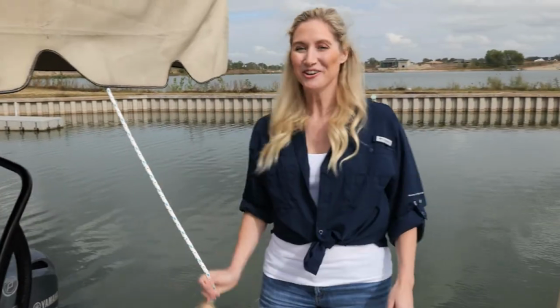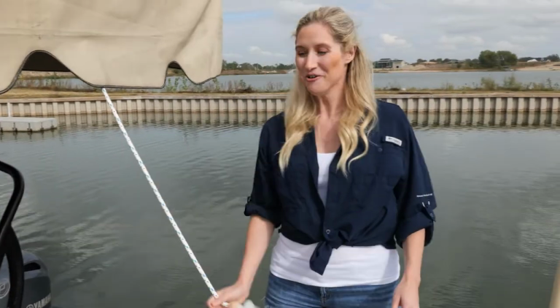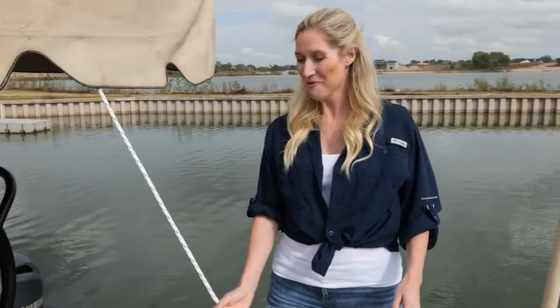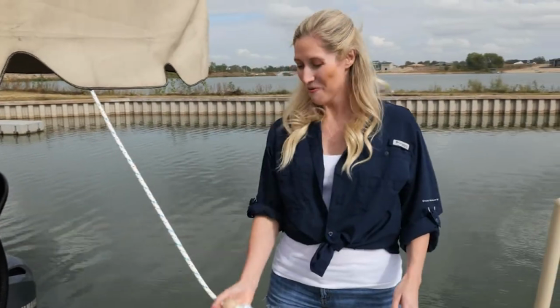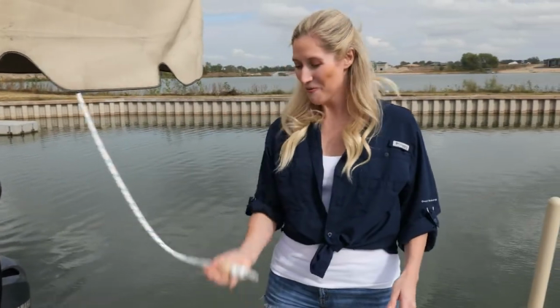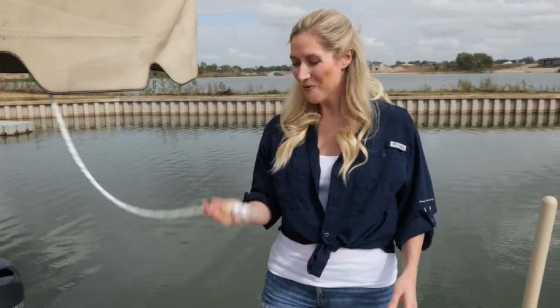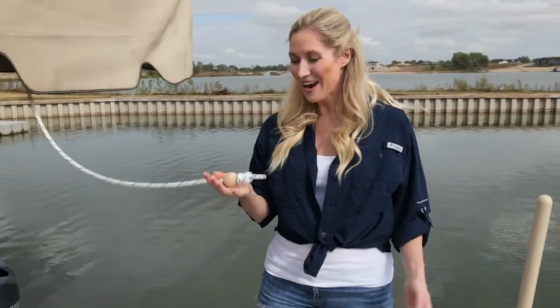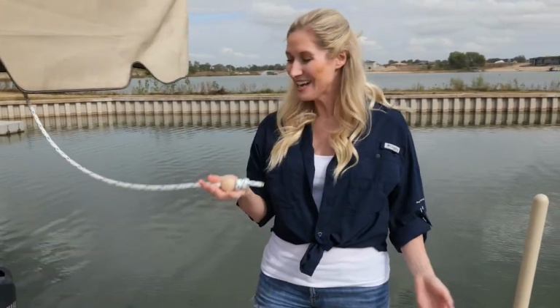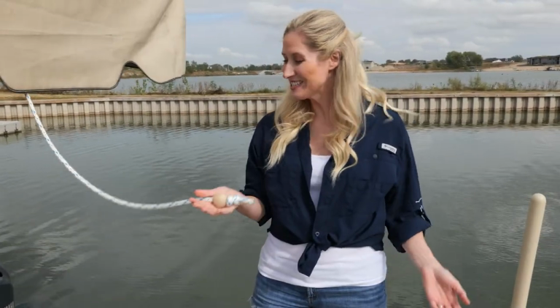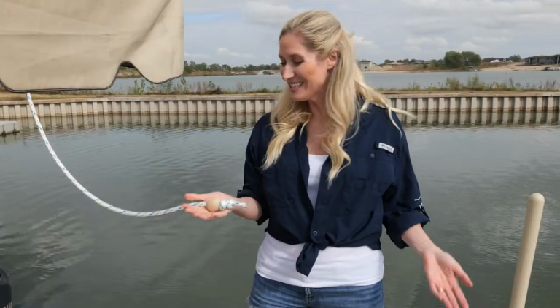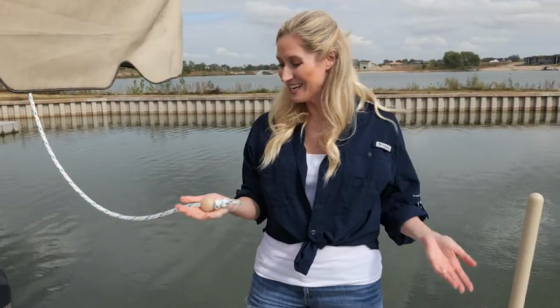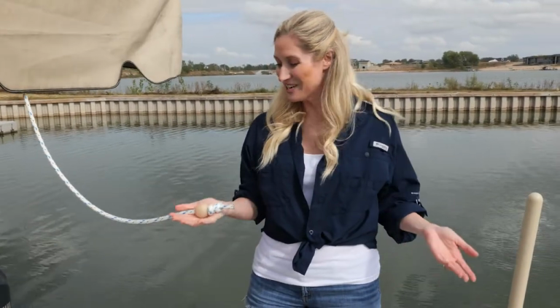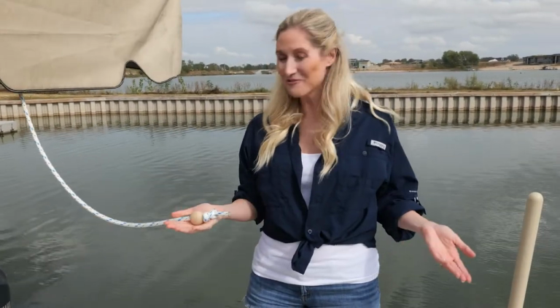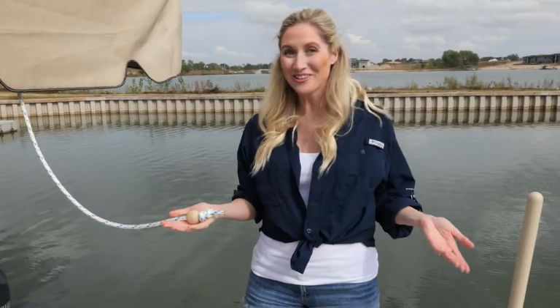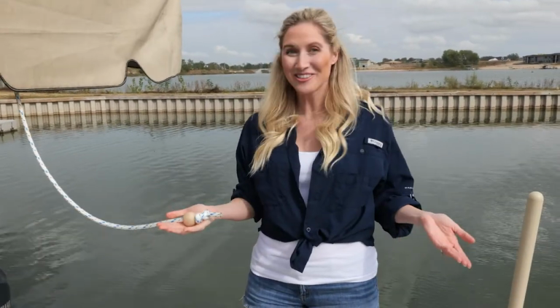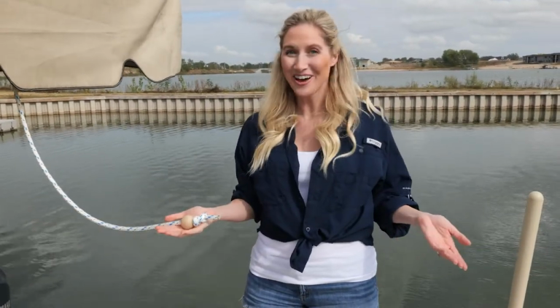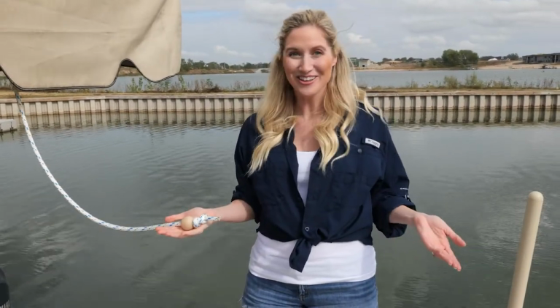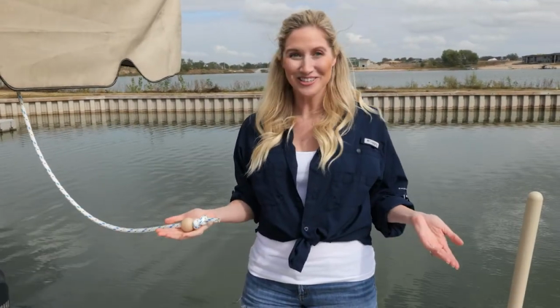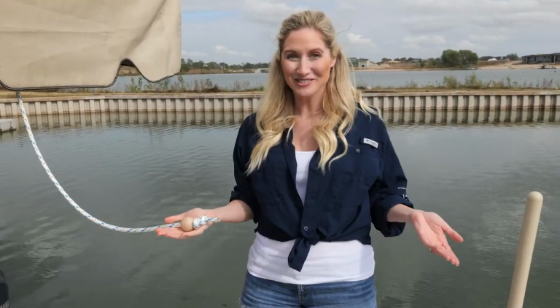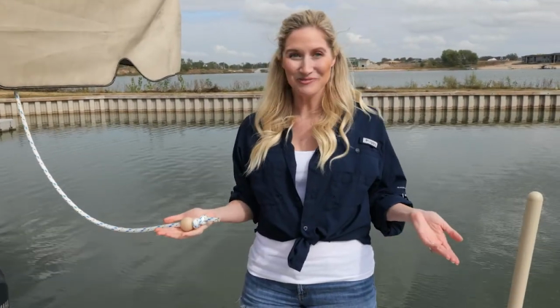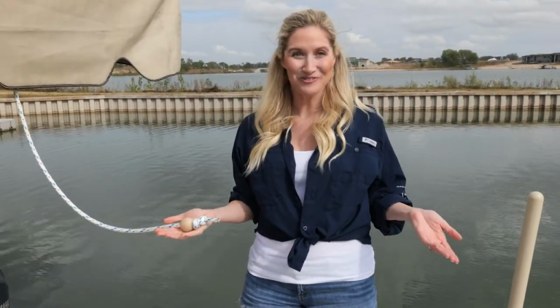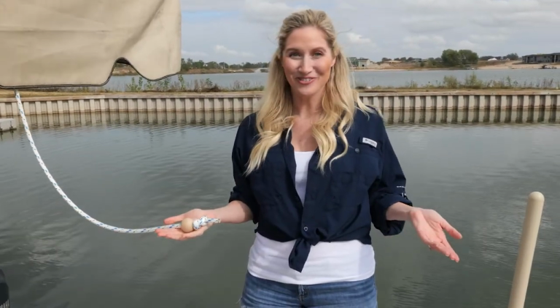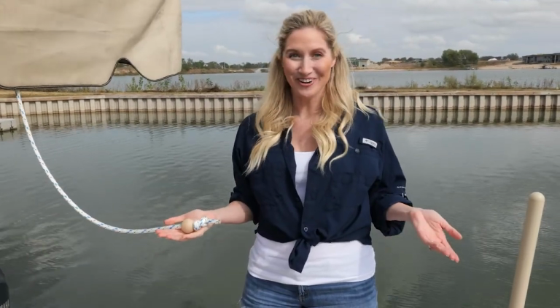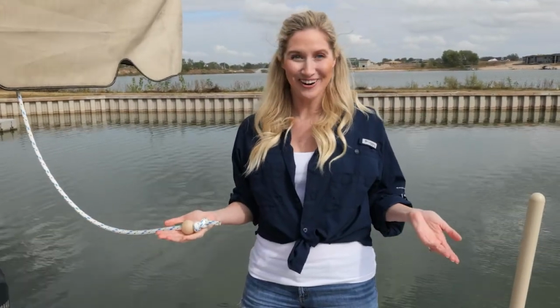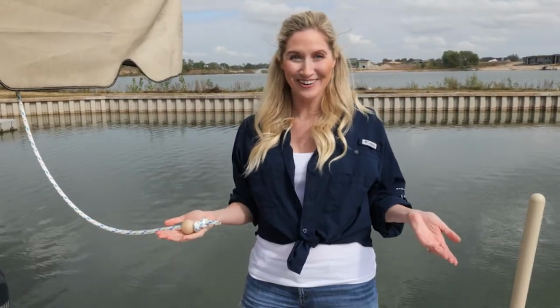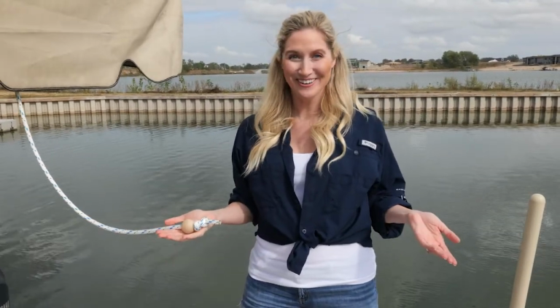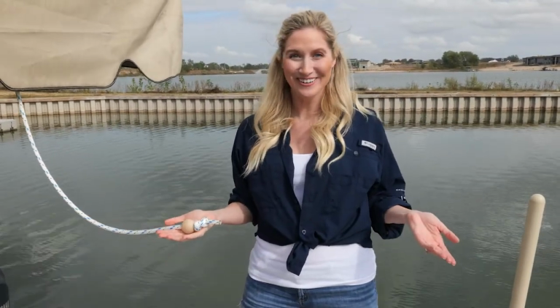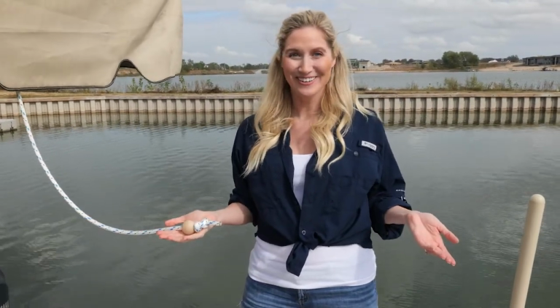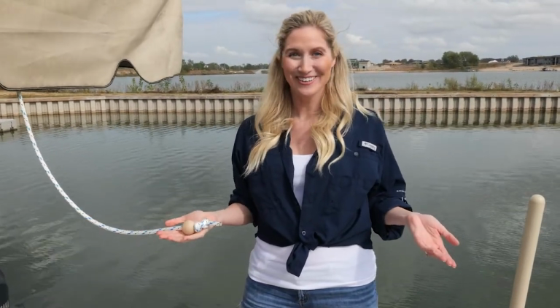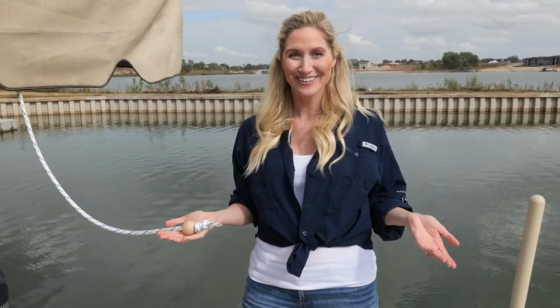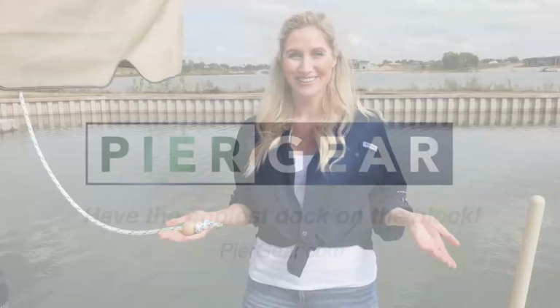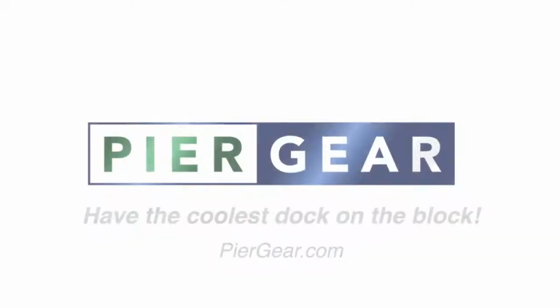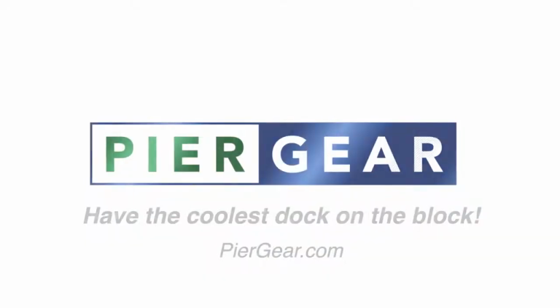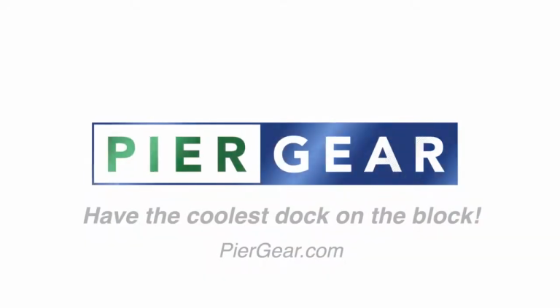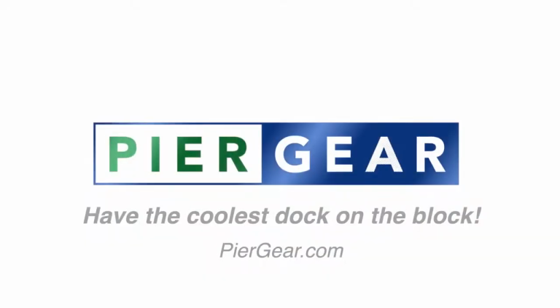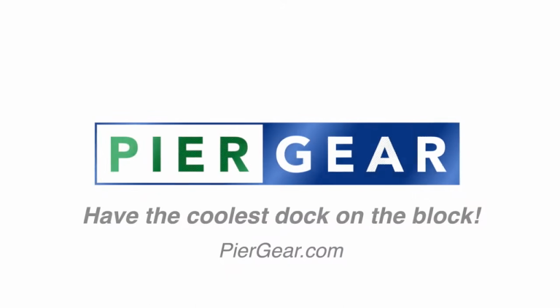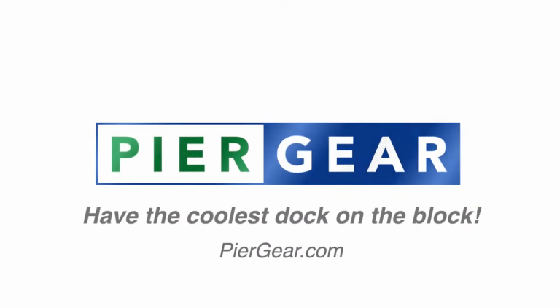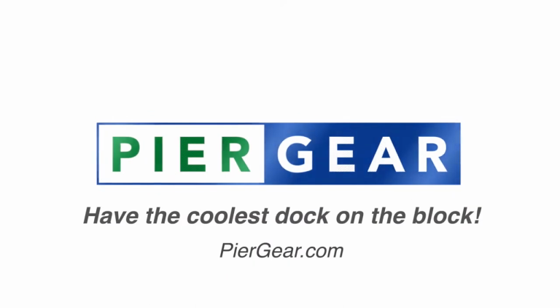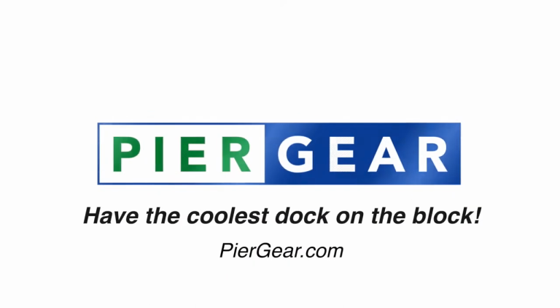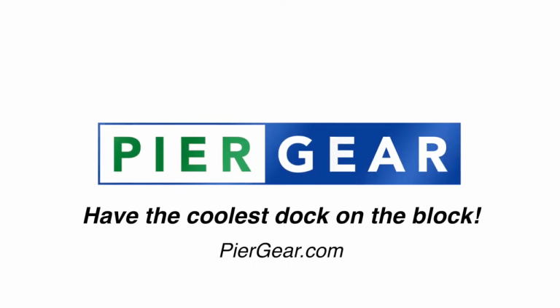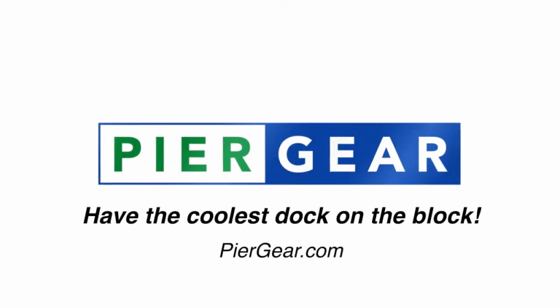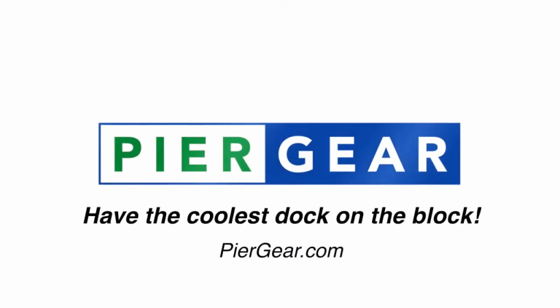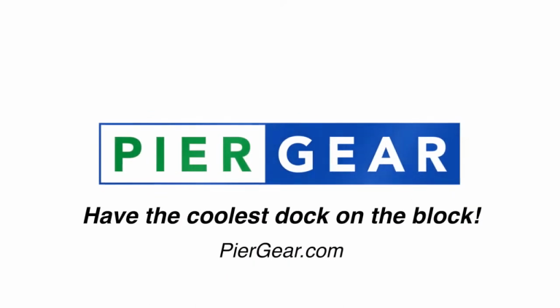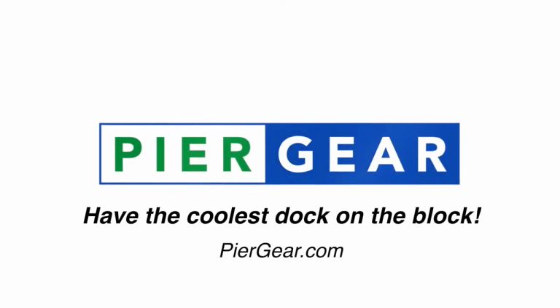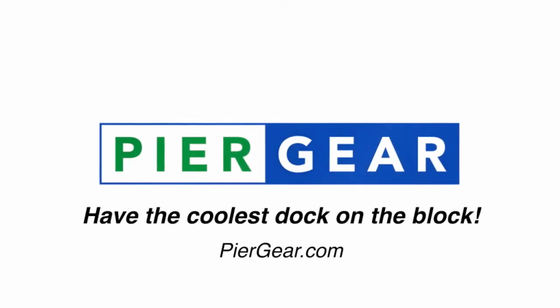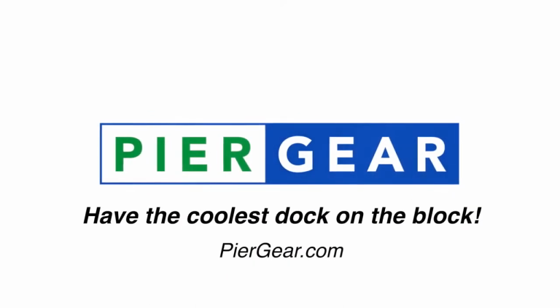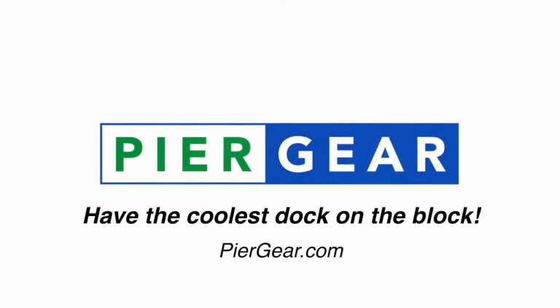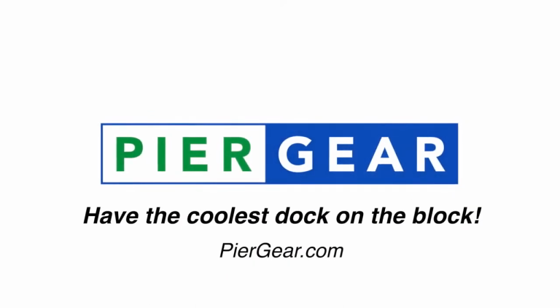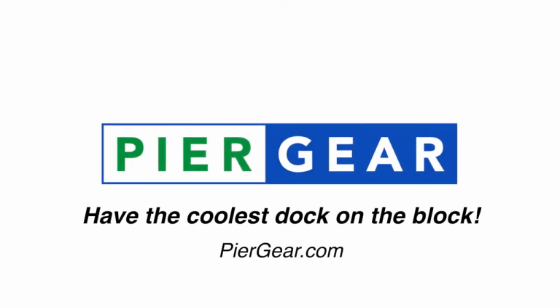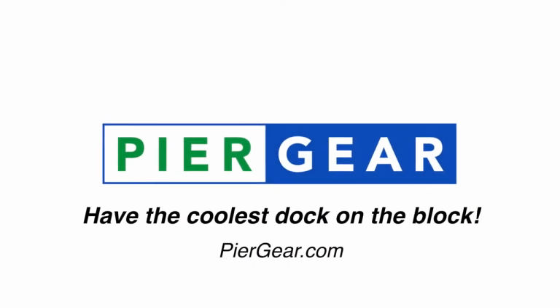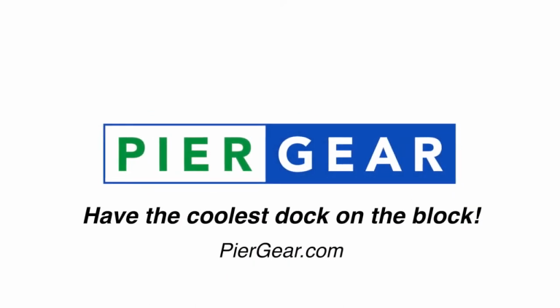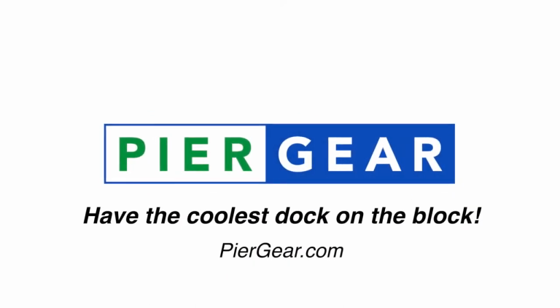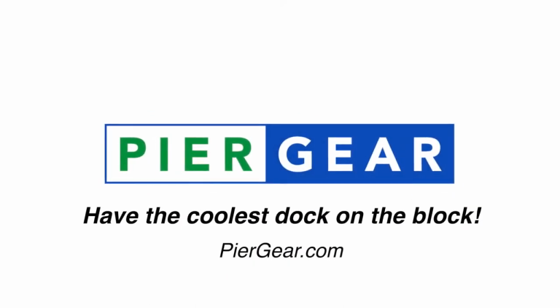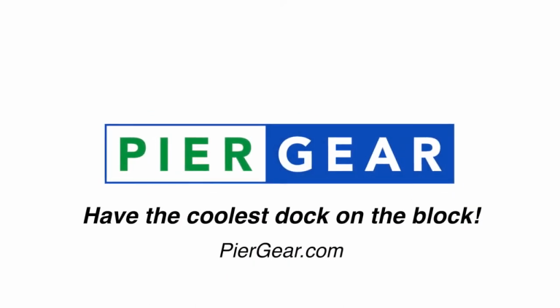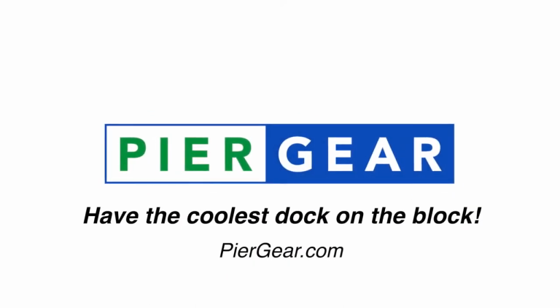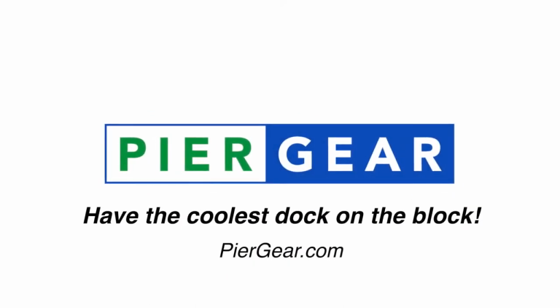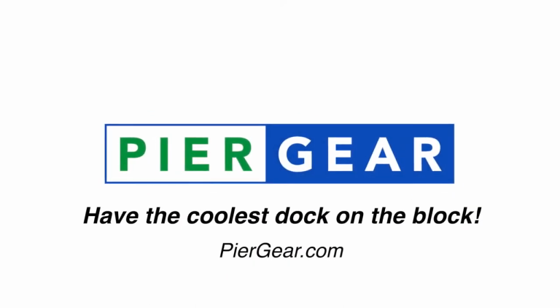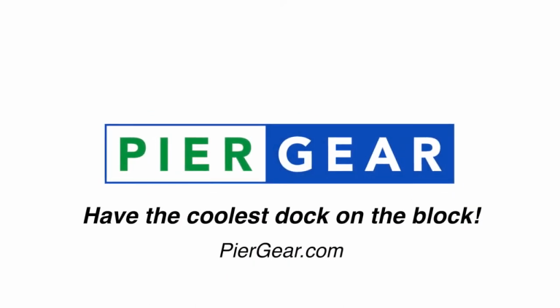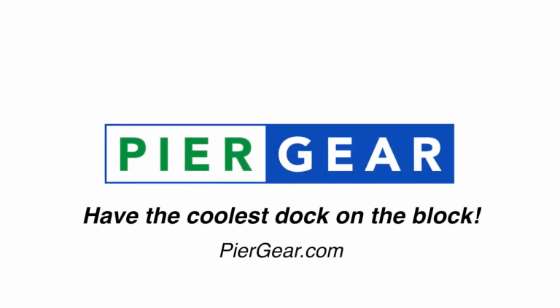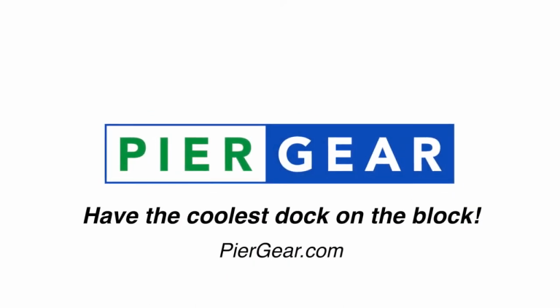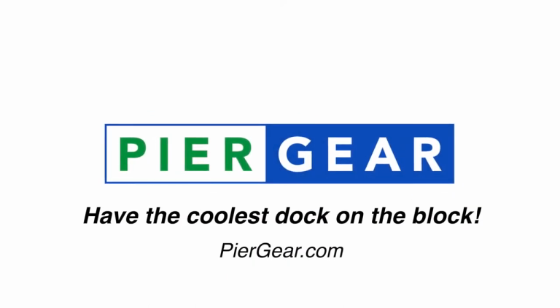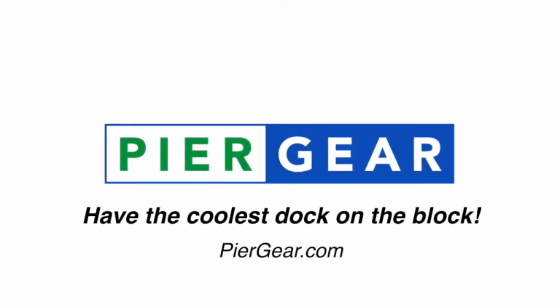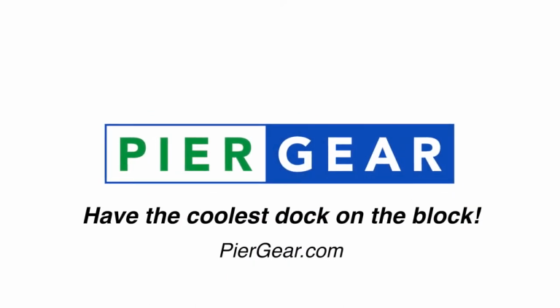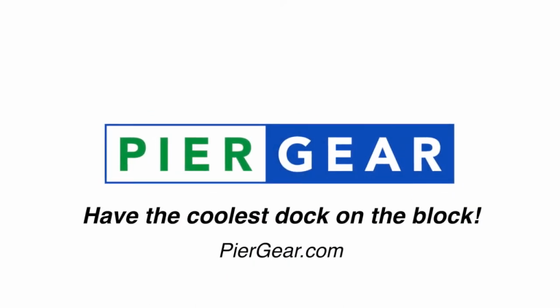Why hasn't anyone thought of this before? Get yours today at Peergear.com.